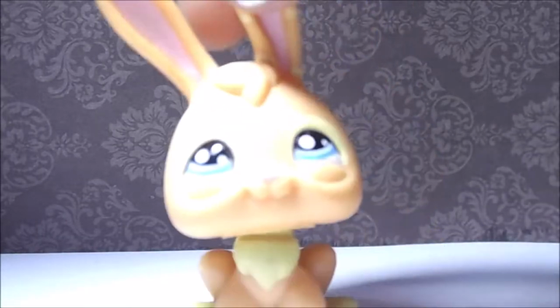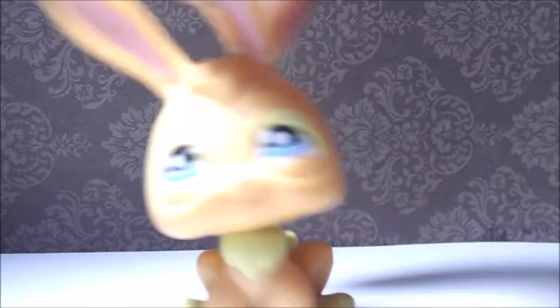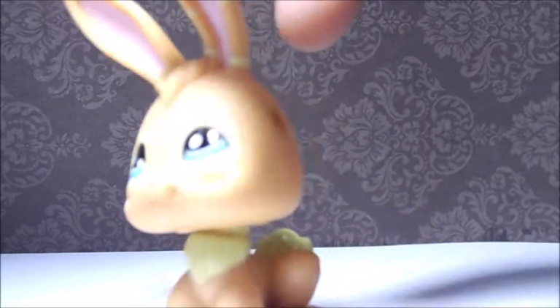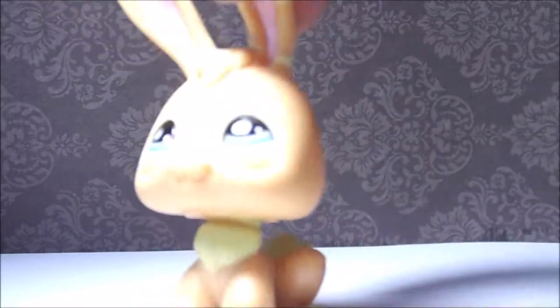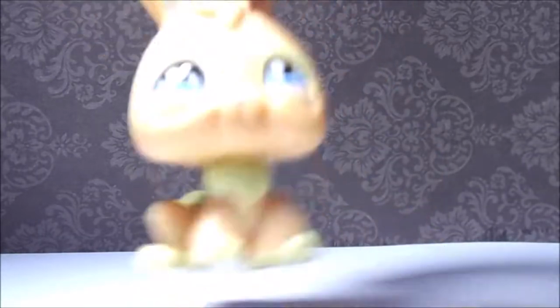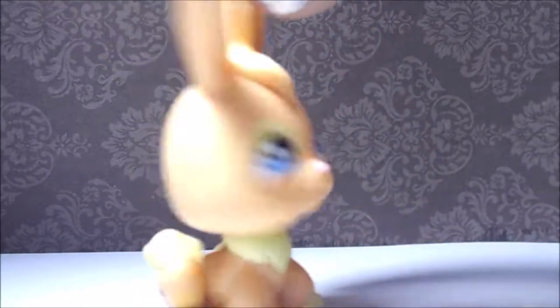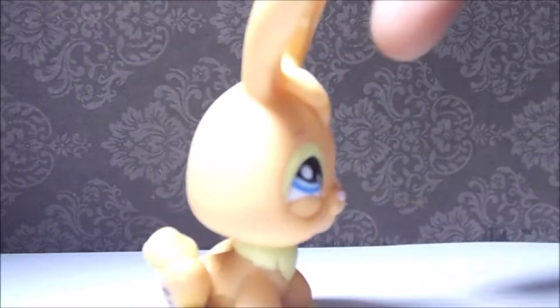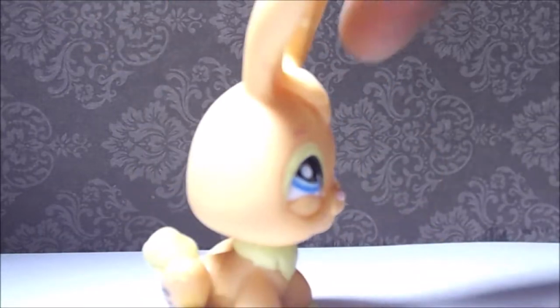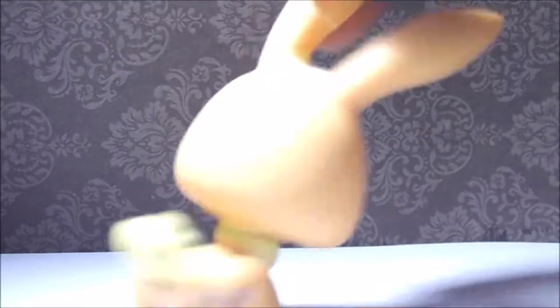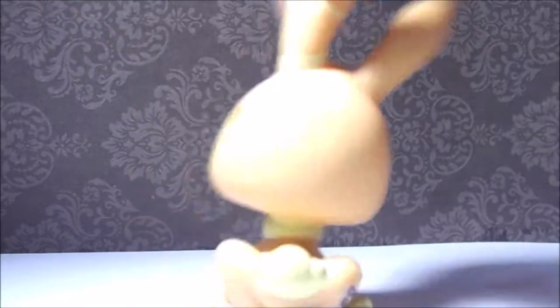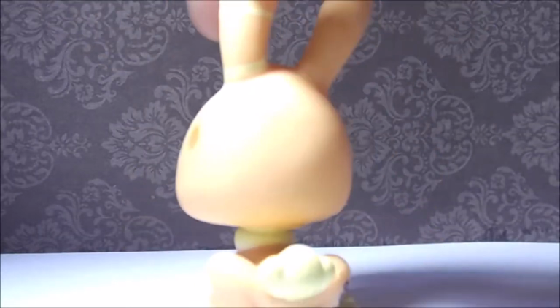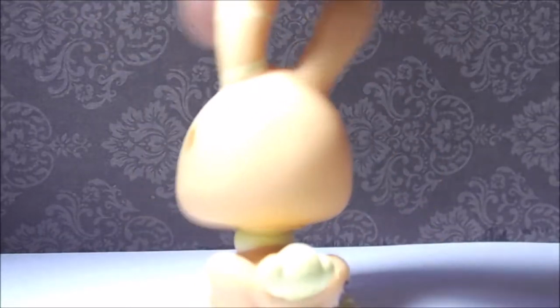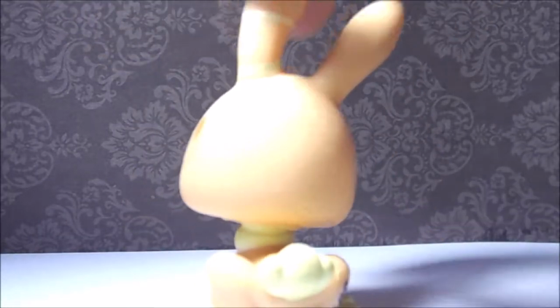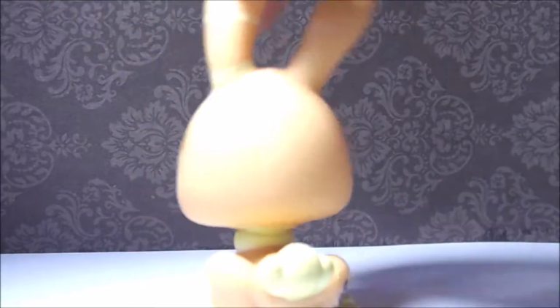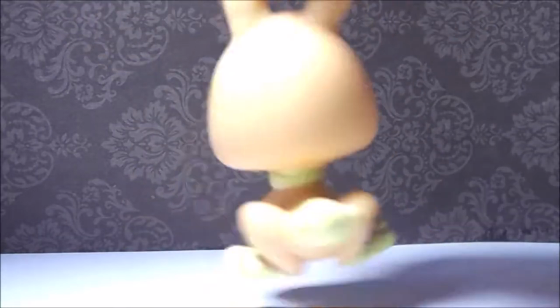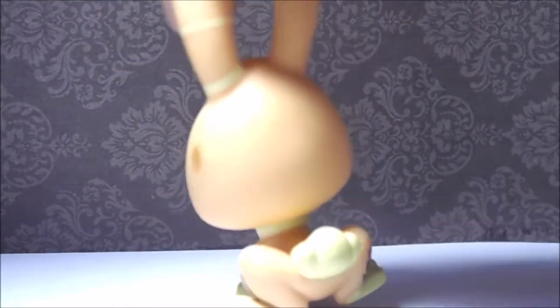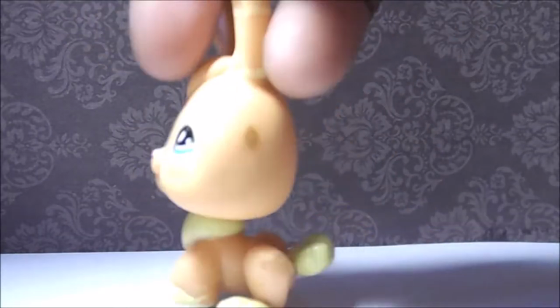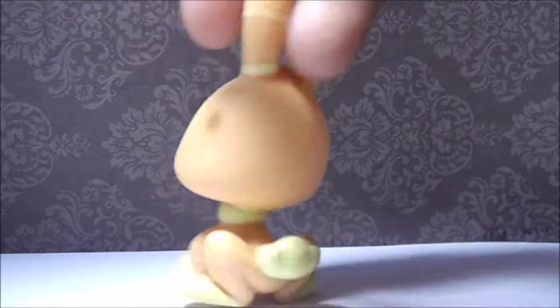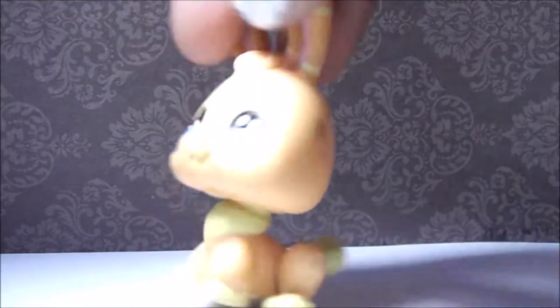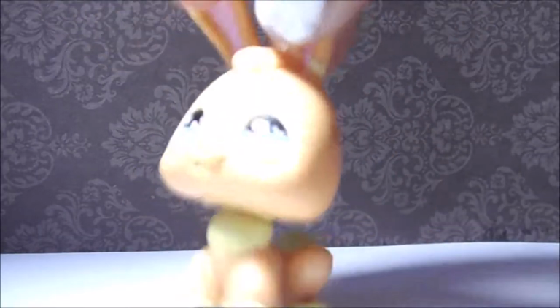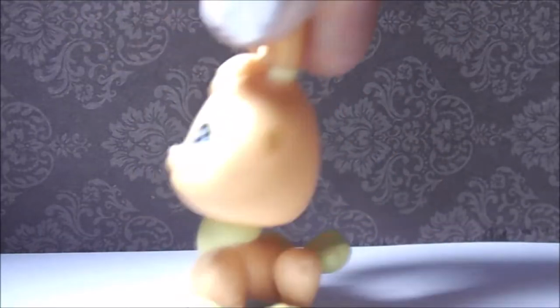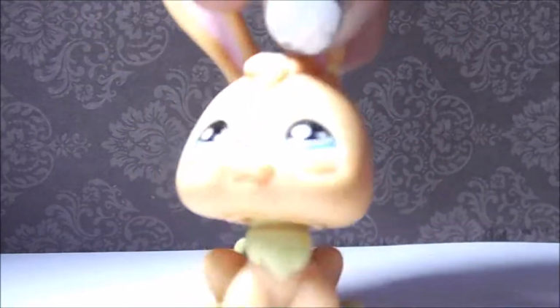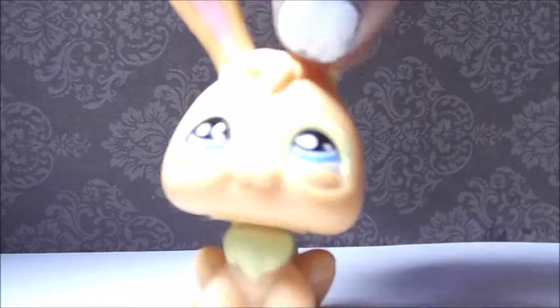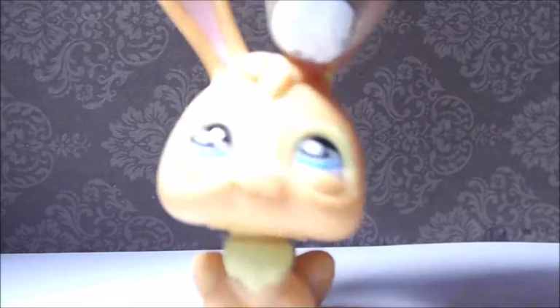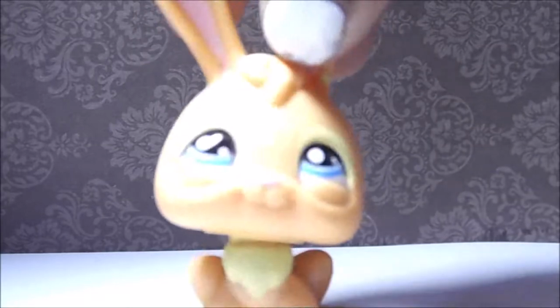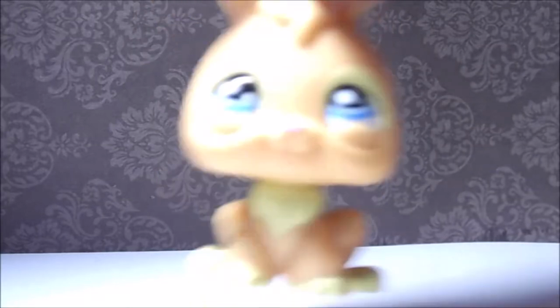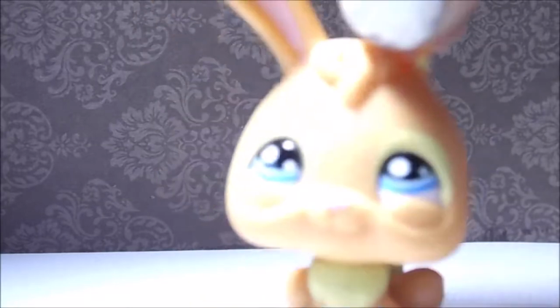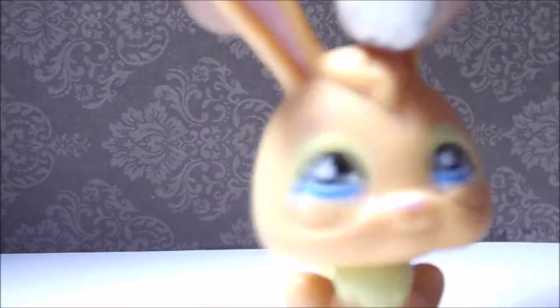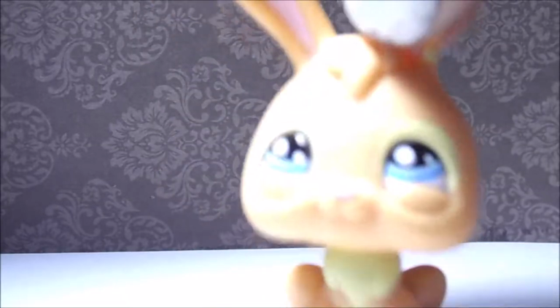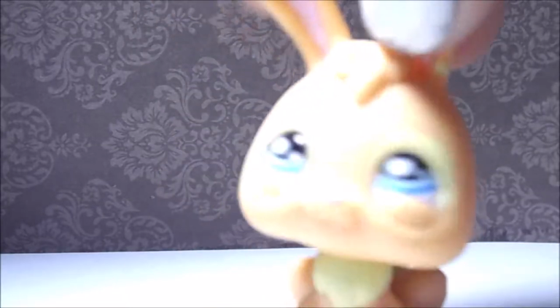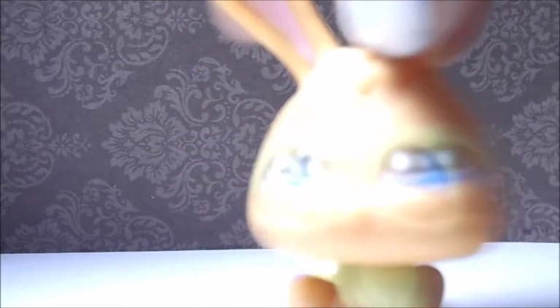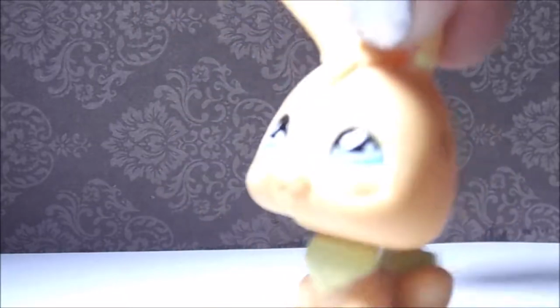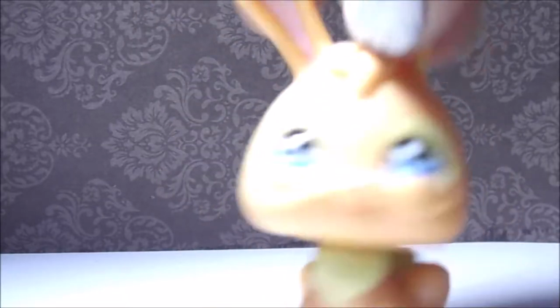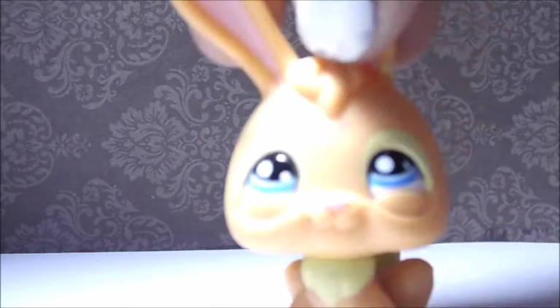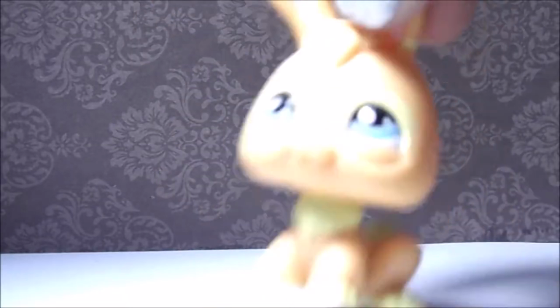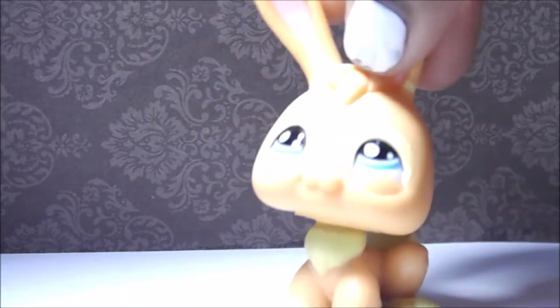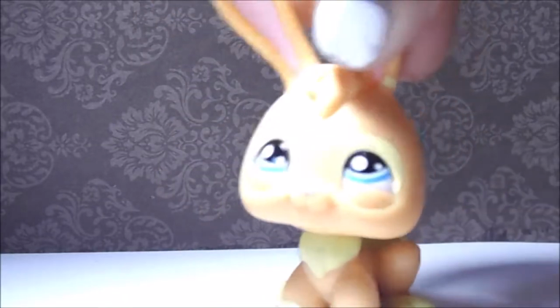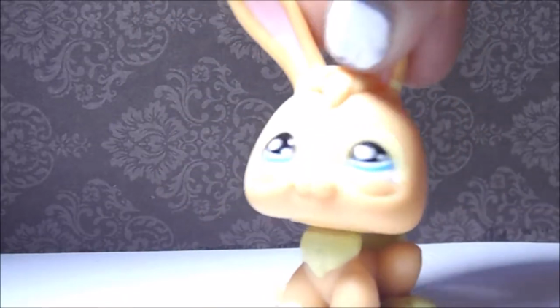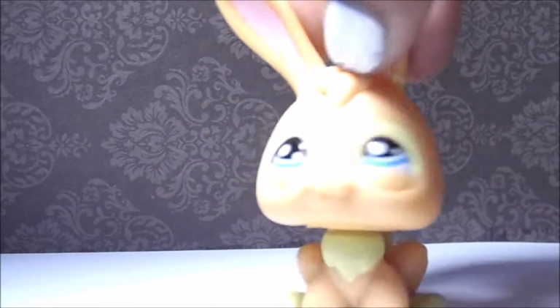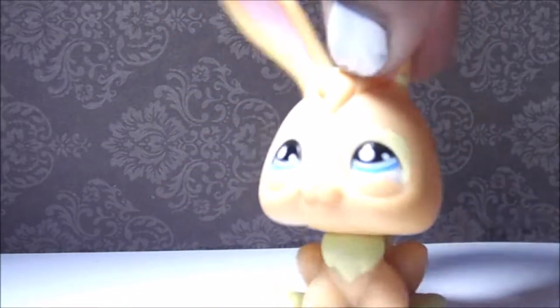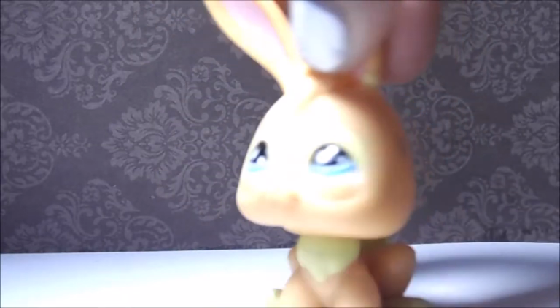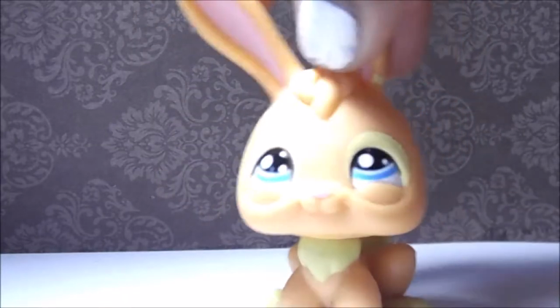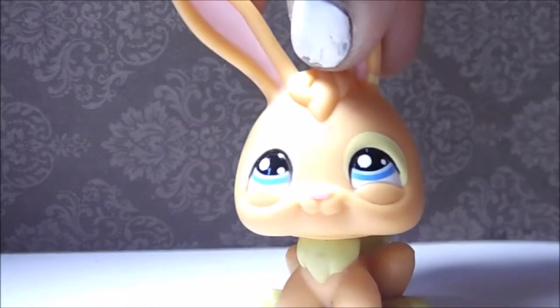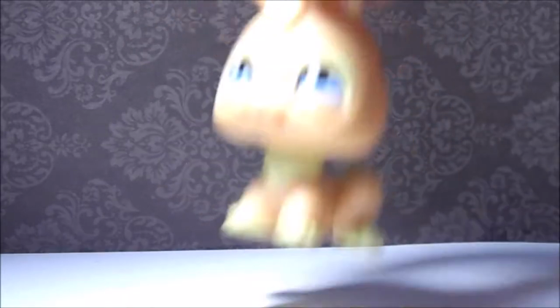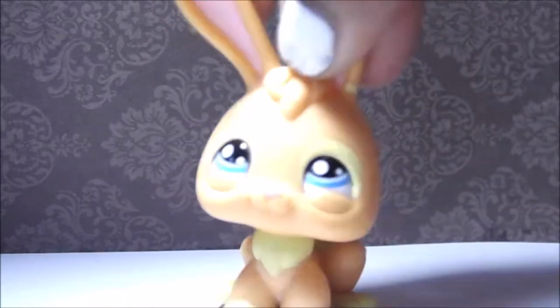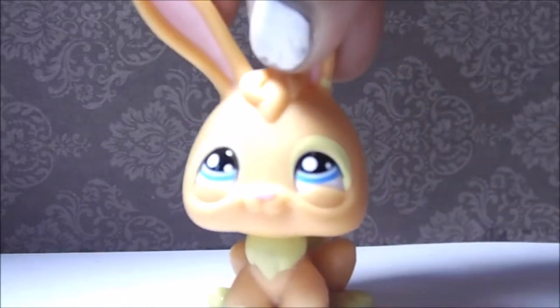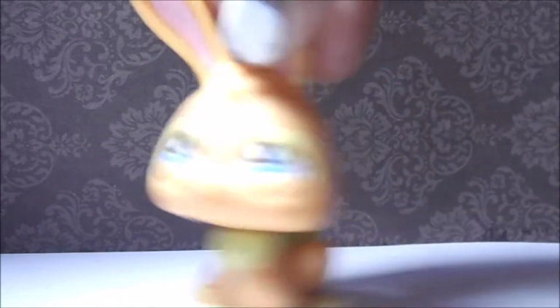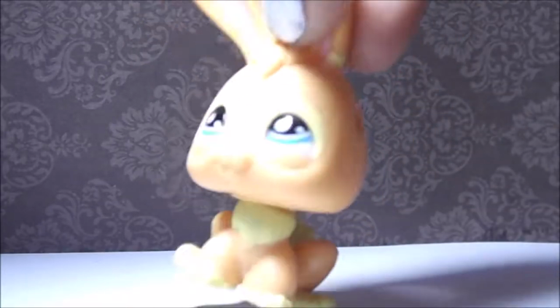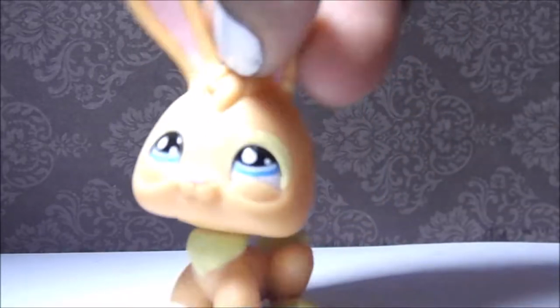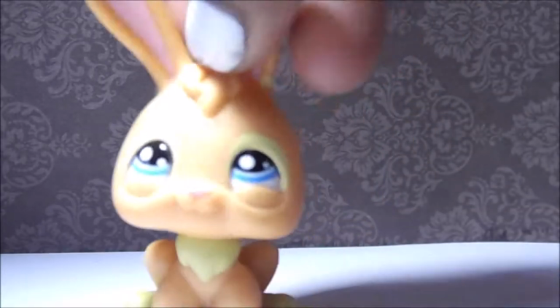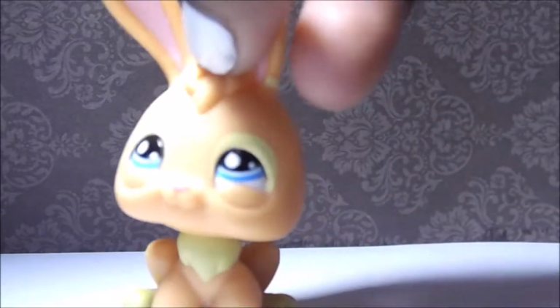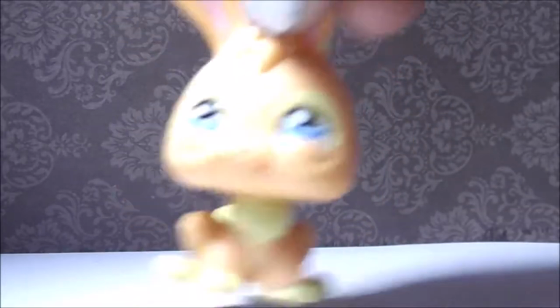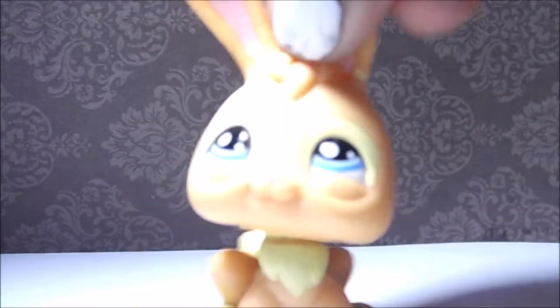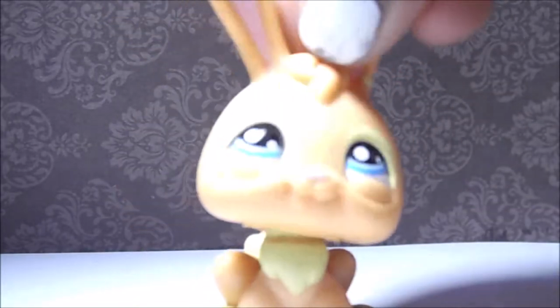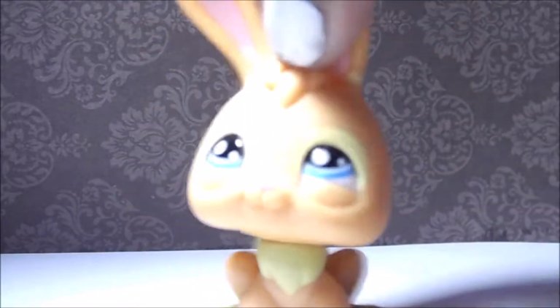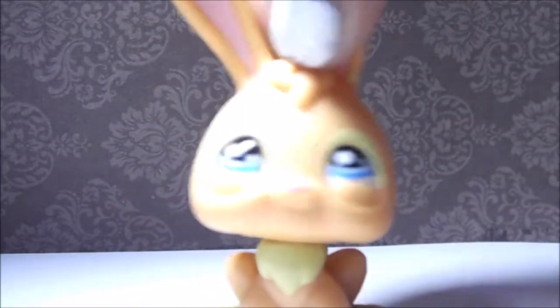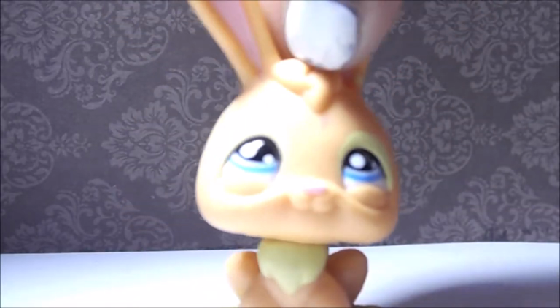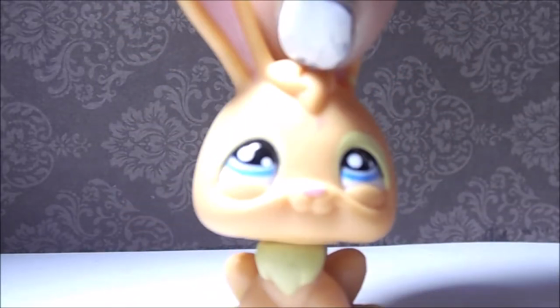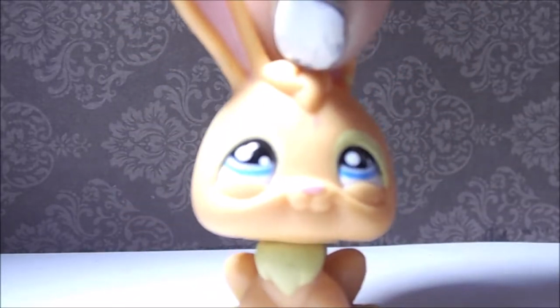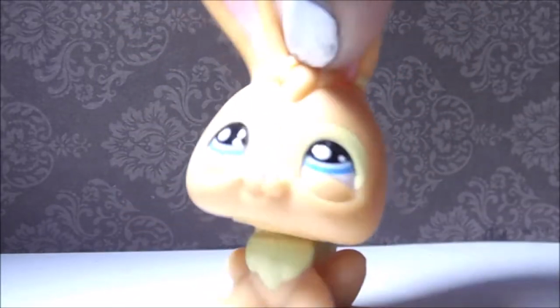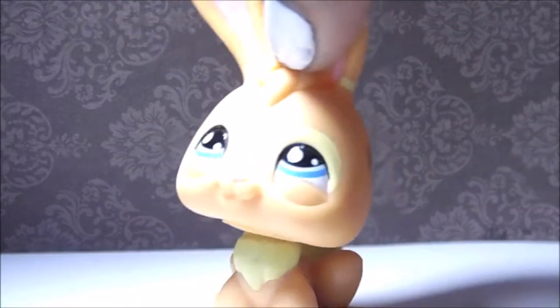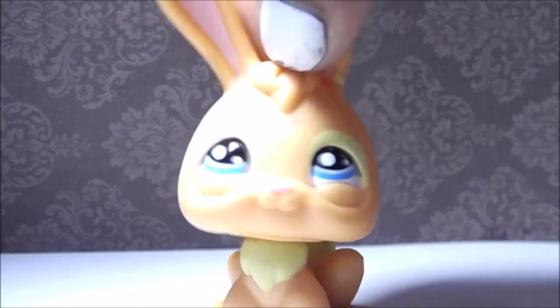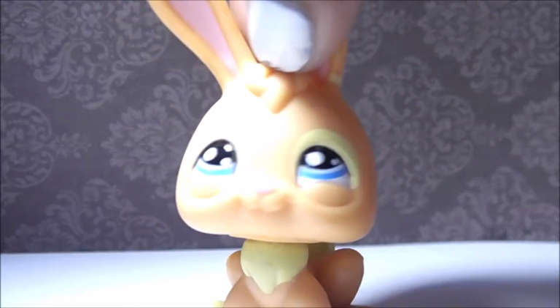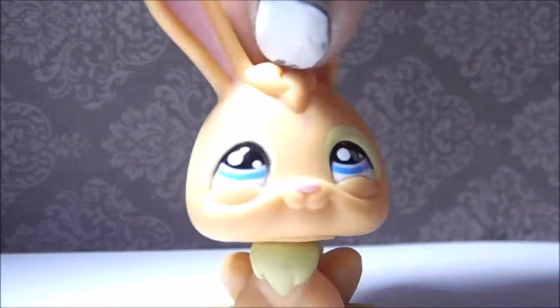He's orange and yellow, so he's basically mac and cheese. I think I'm going to call him Mac. Yep, this is Mac now — everyone meet Mac!